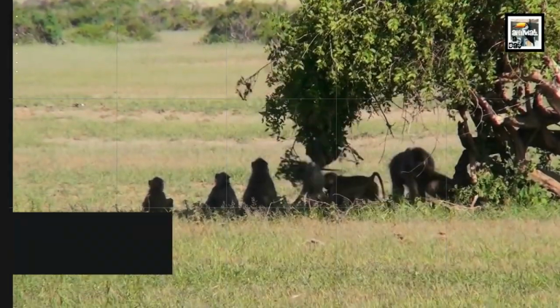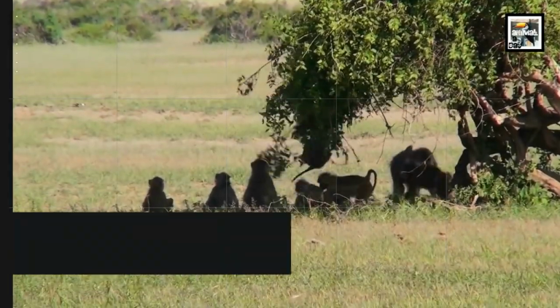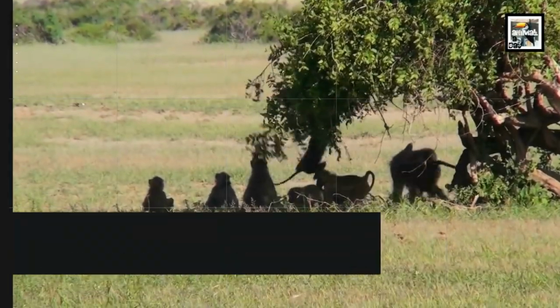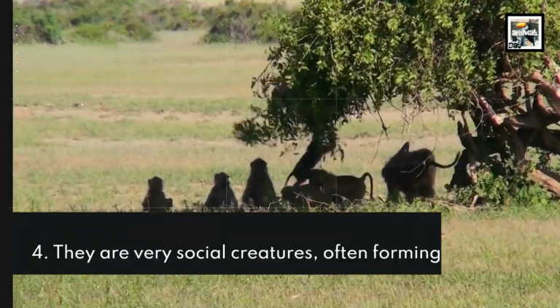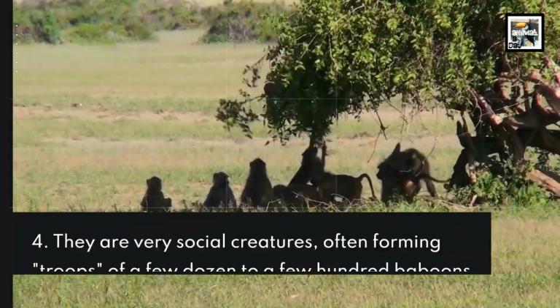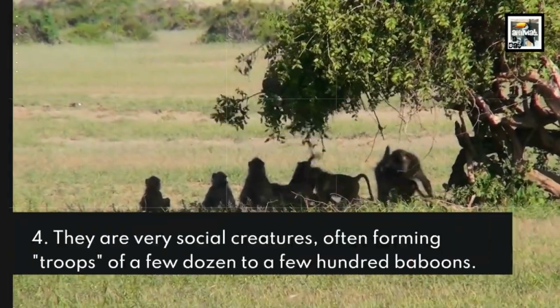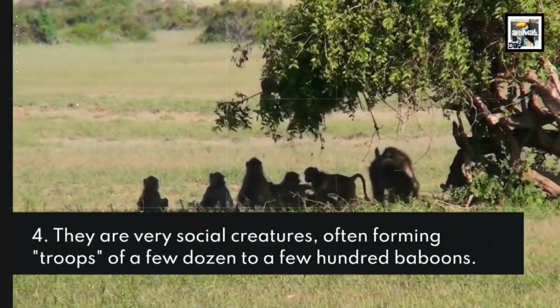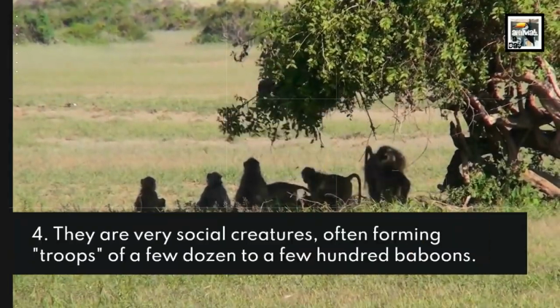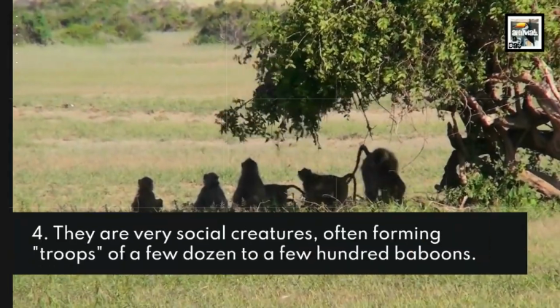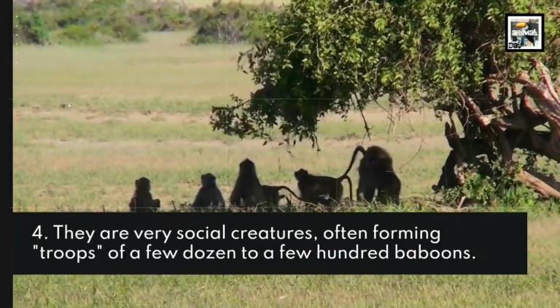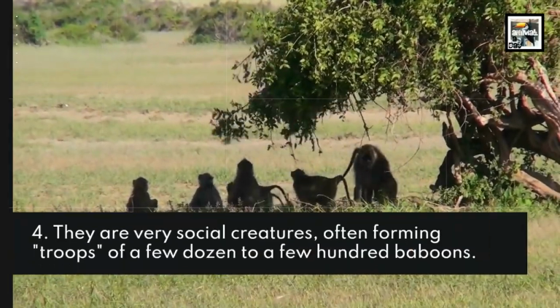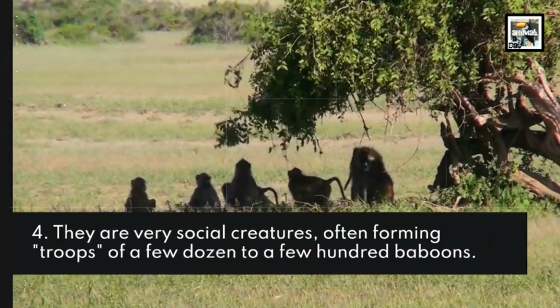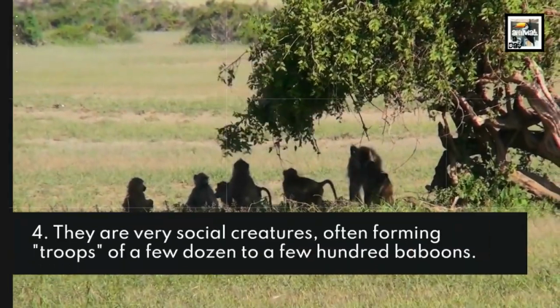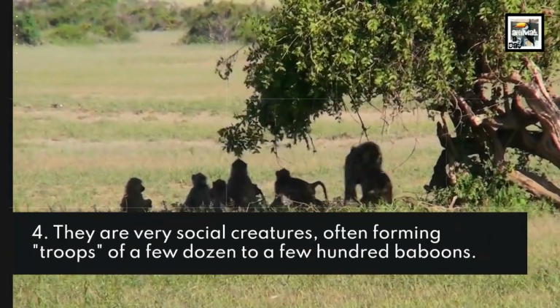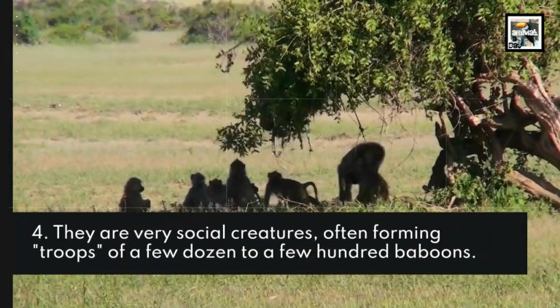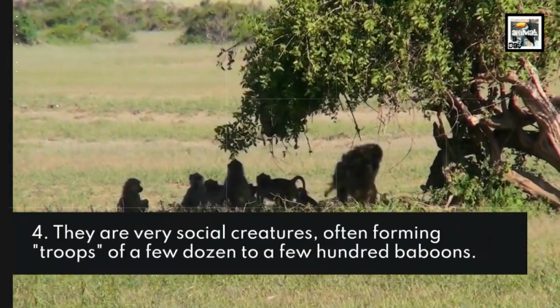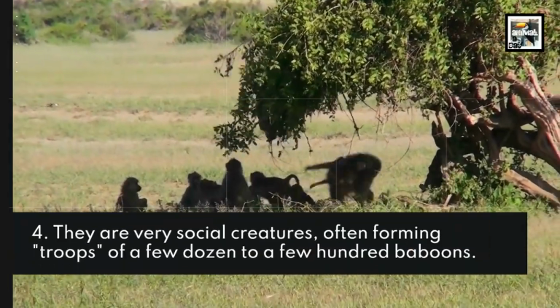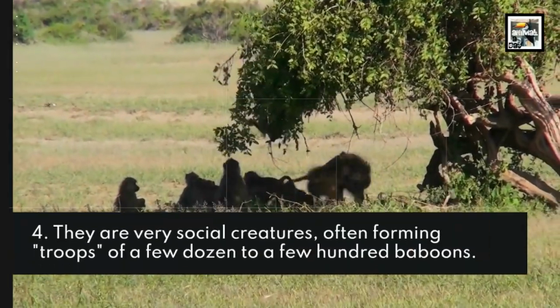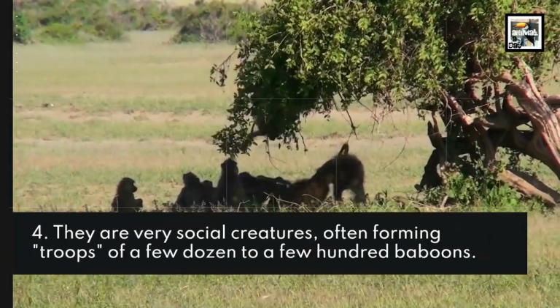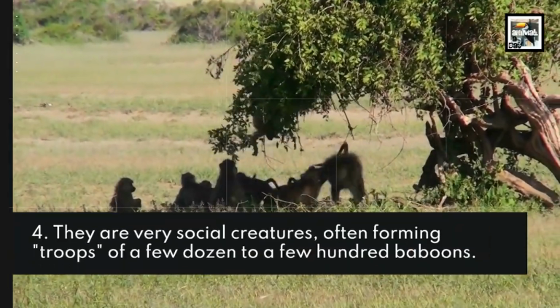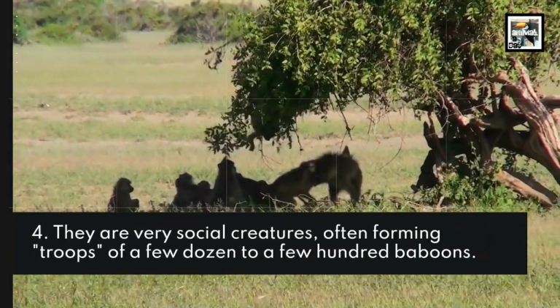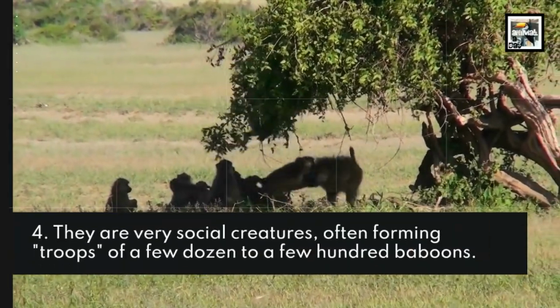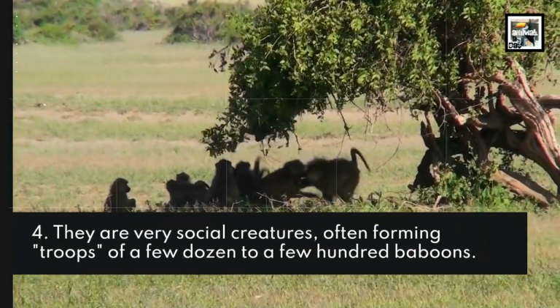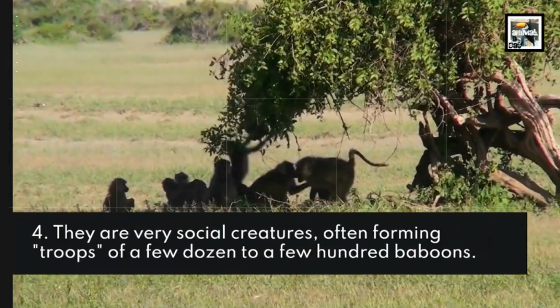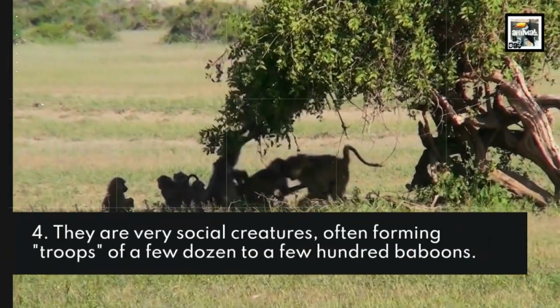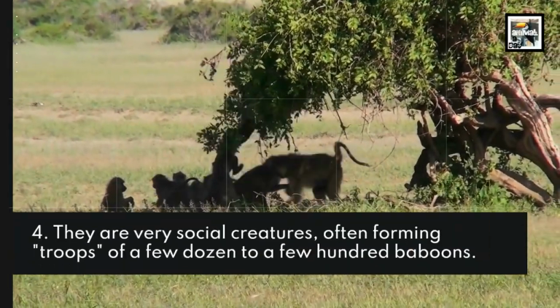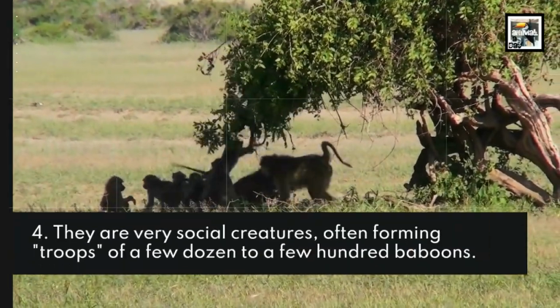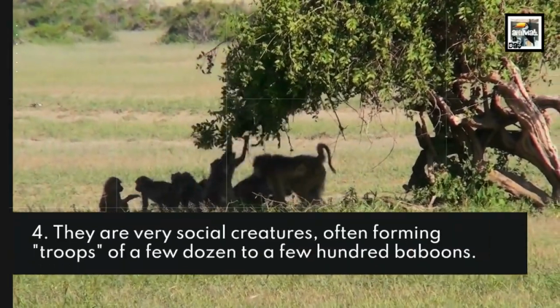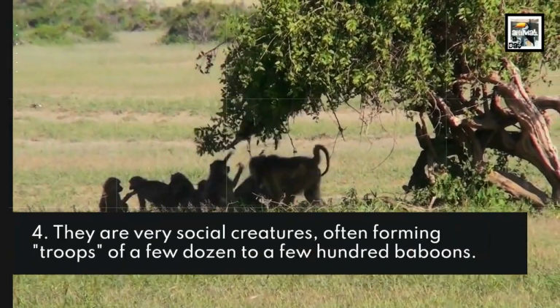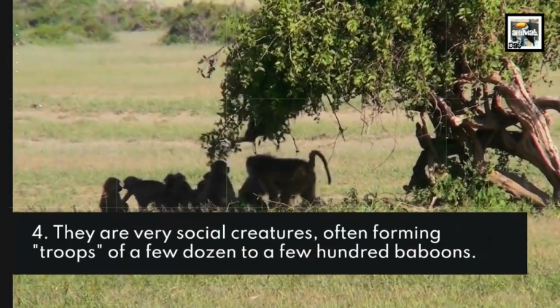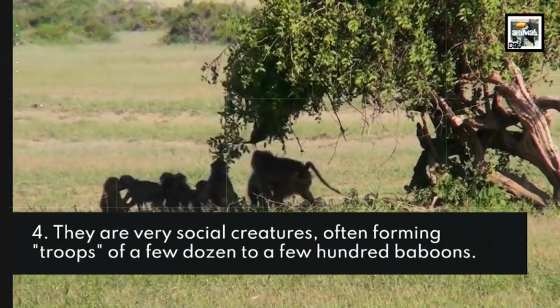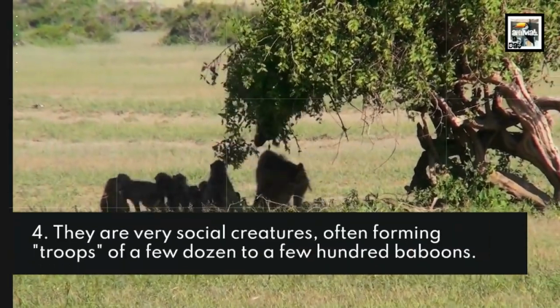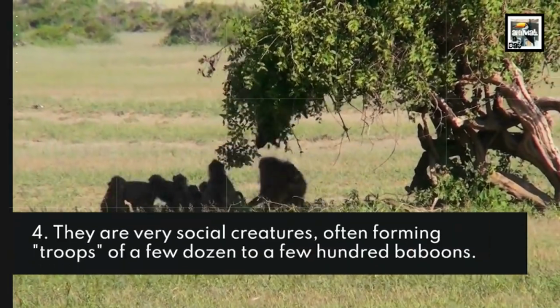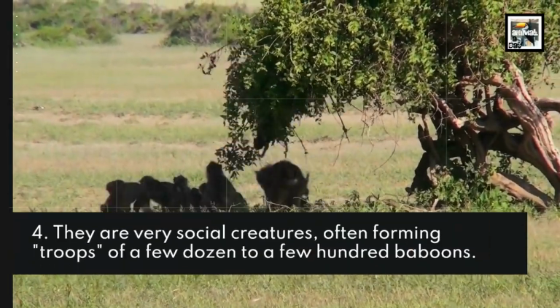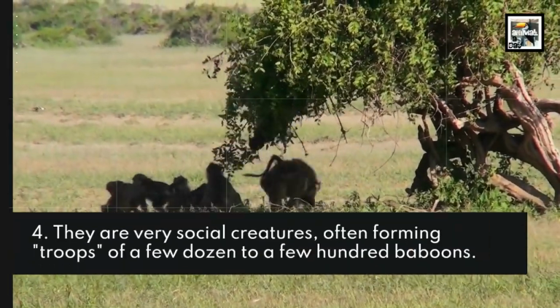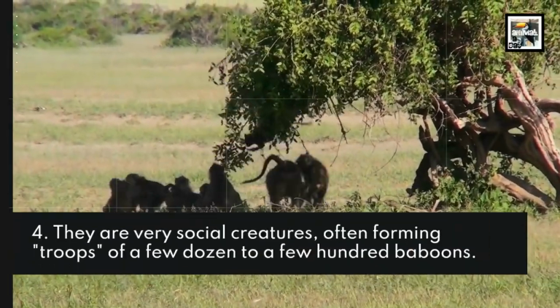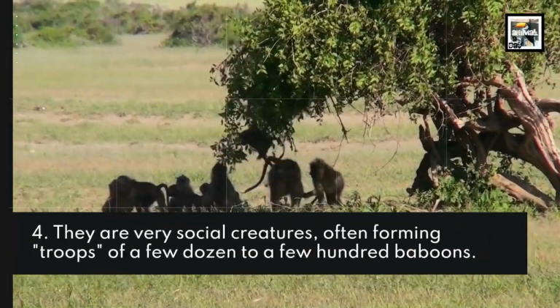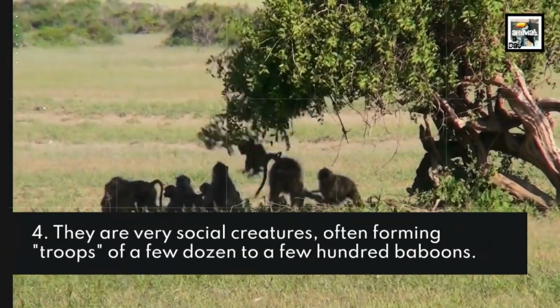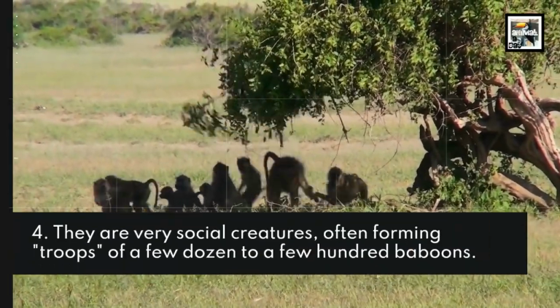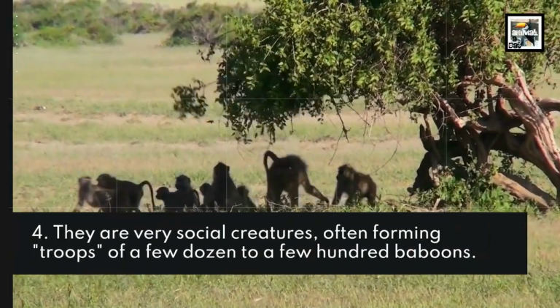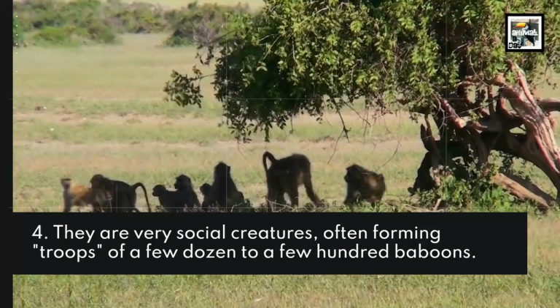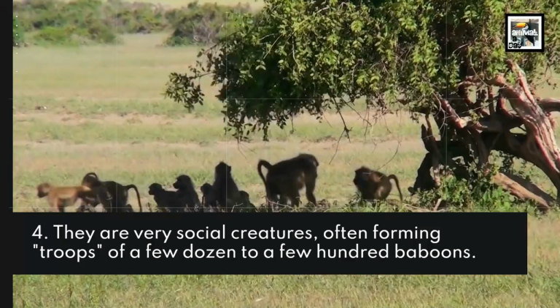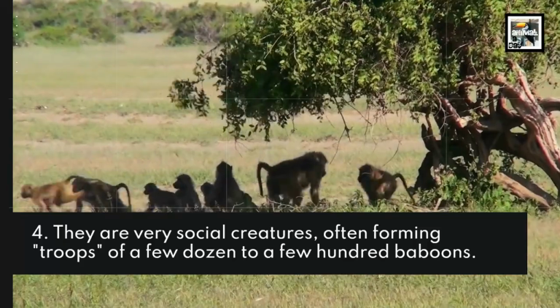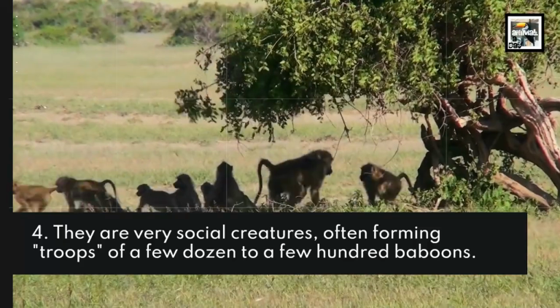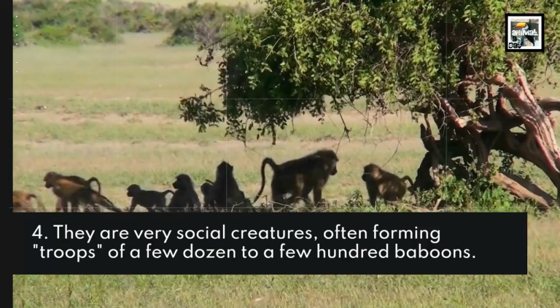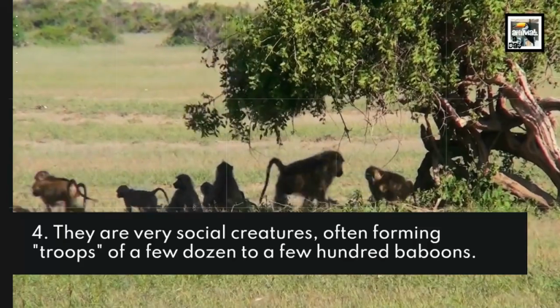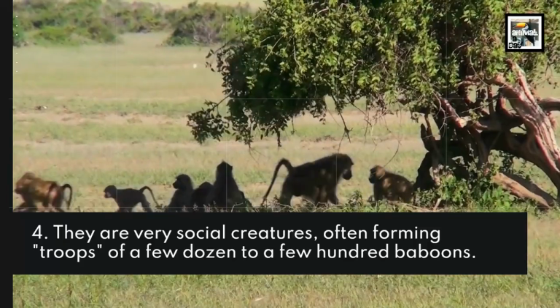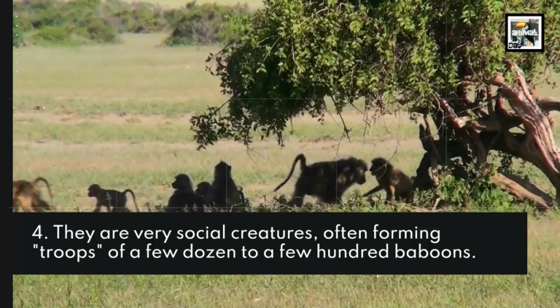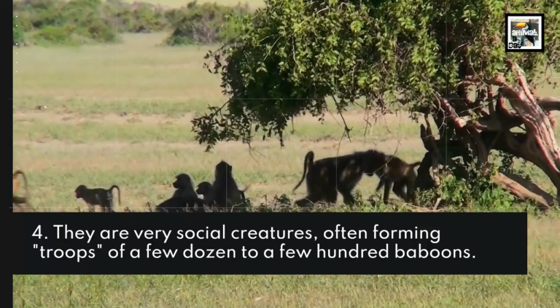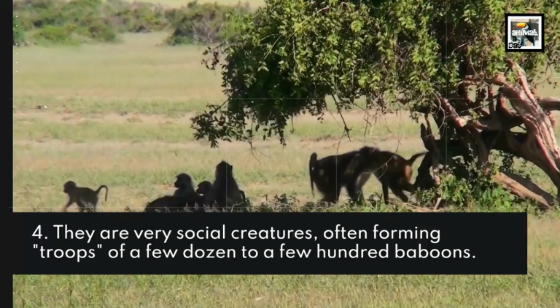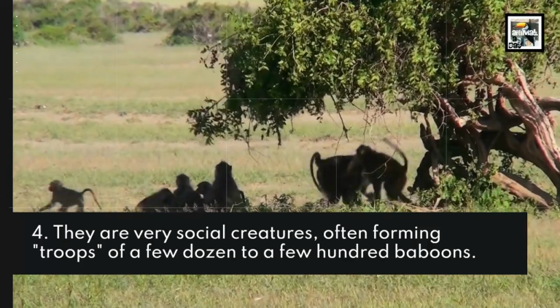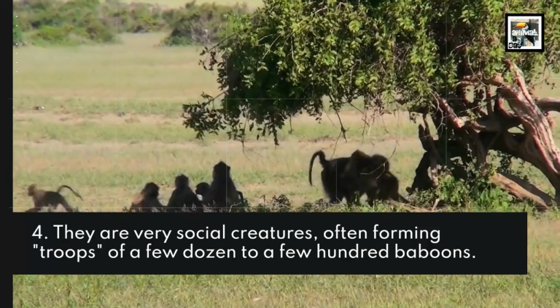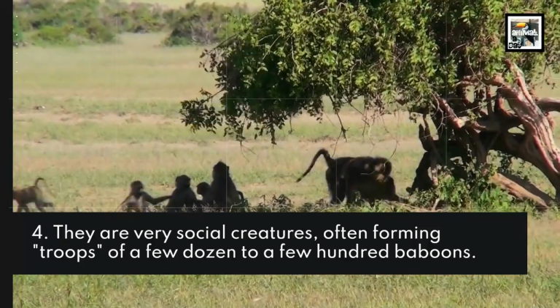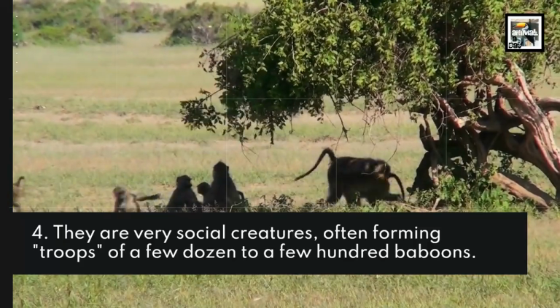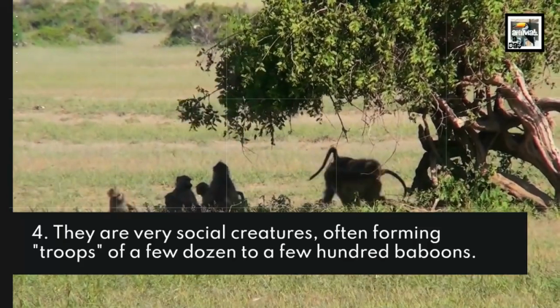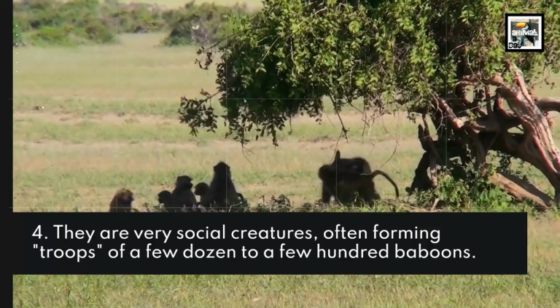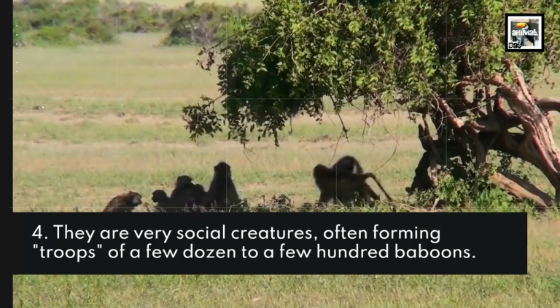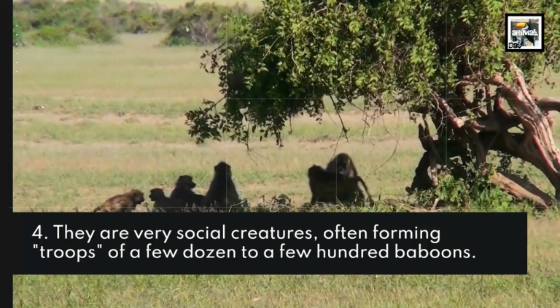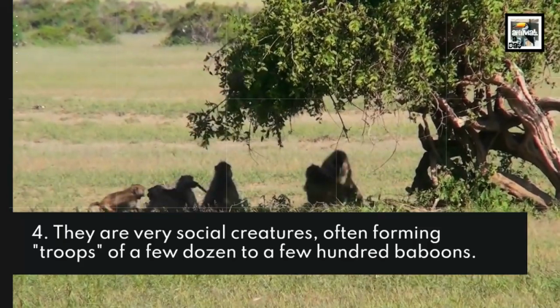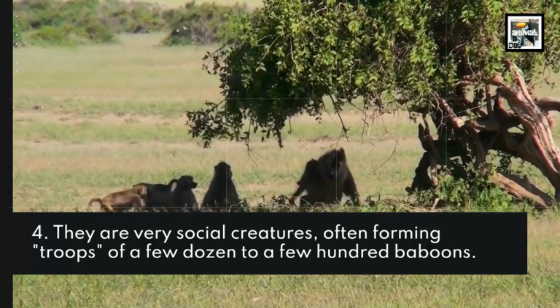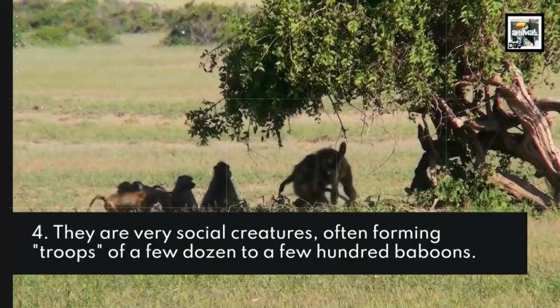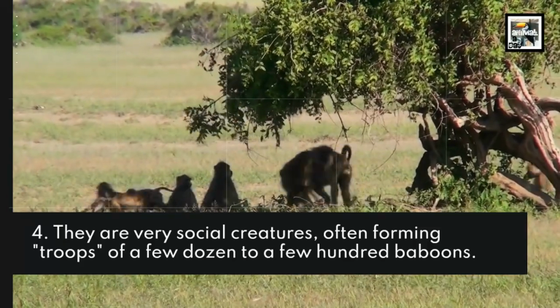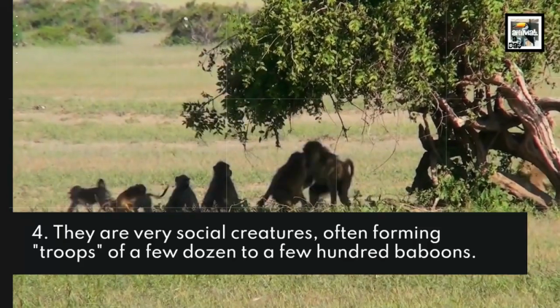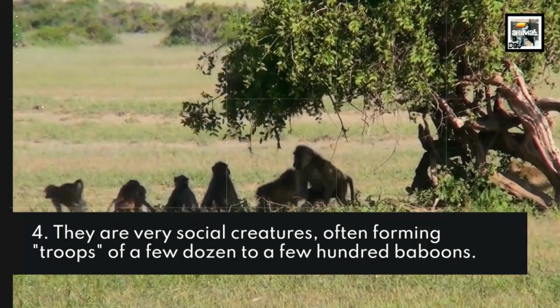They are very social creatures, often forming troops of a few dozen to a few hundred baboons.